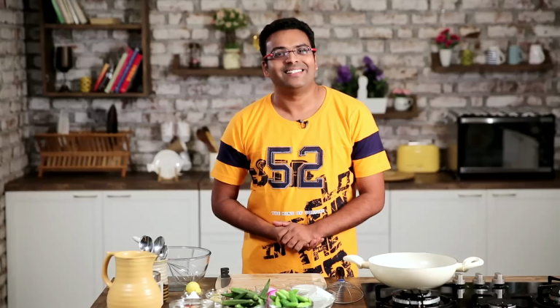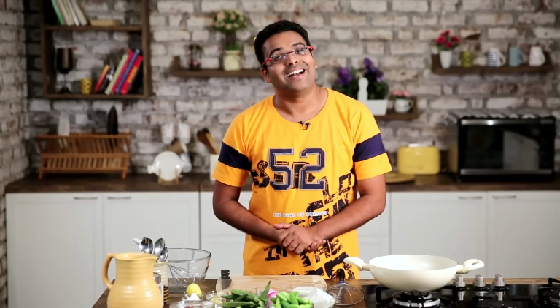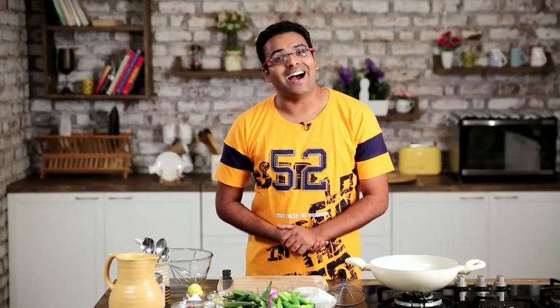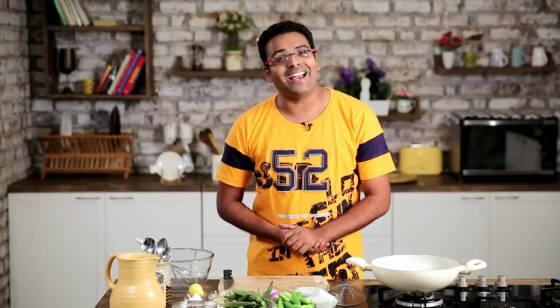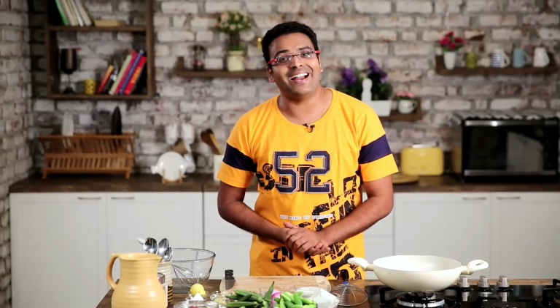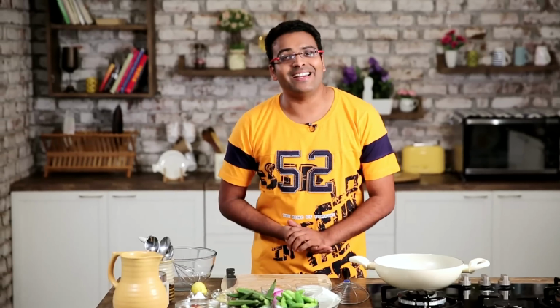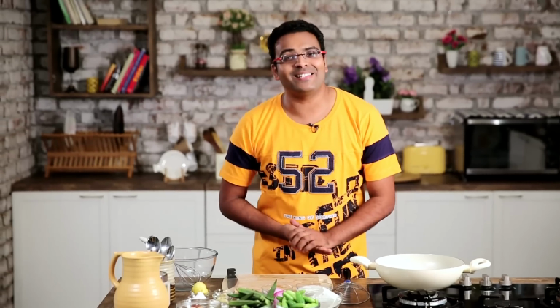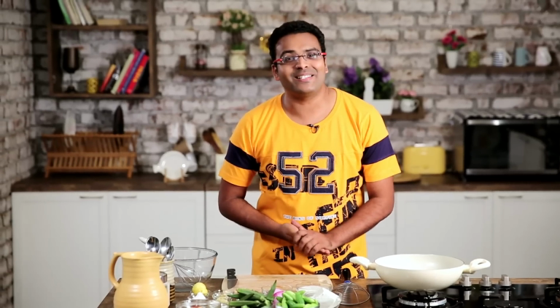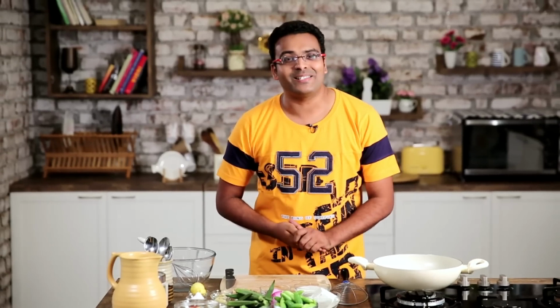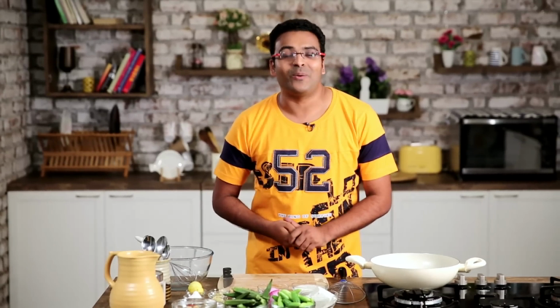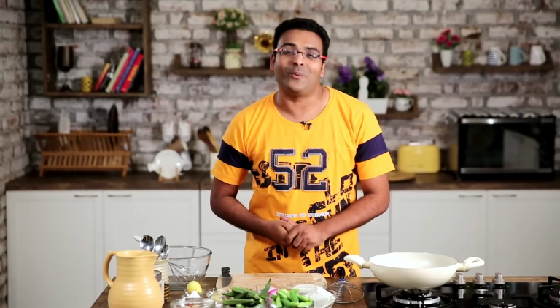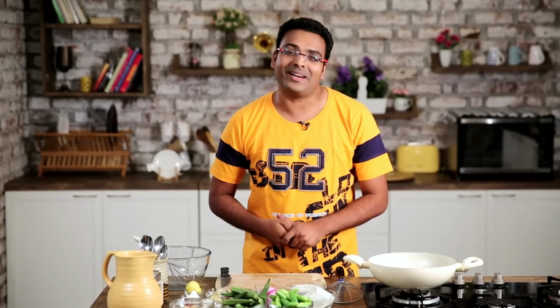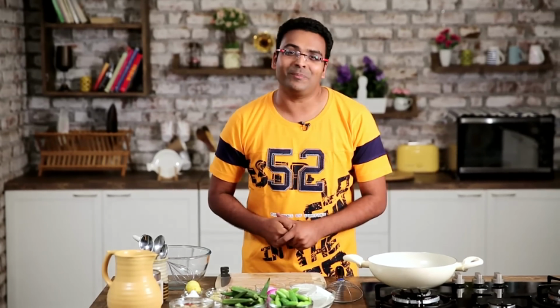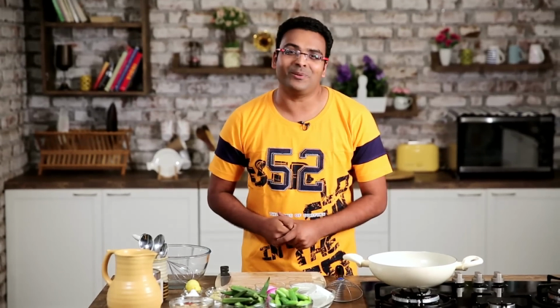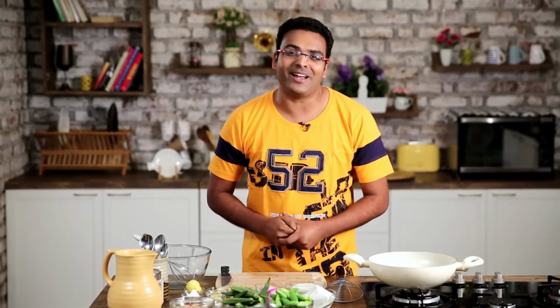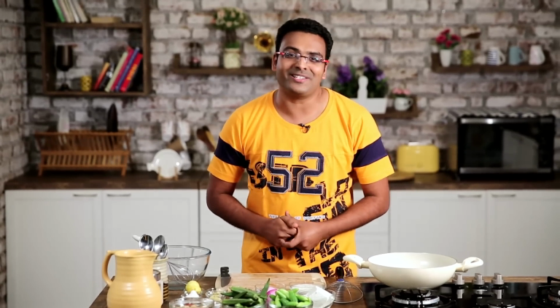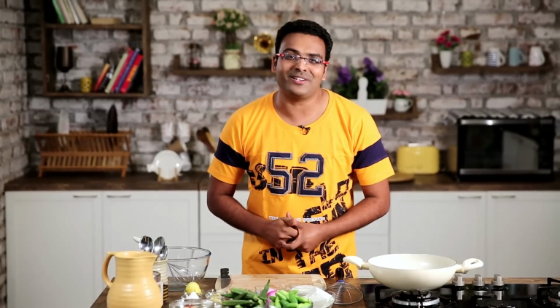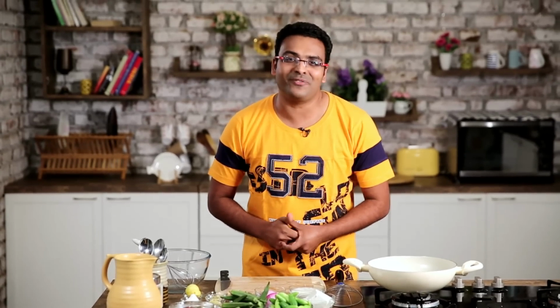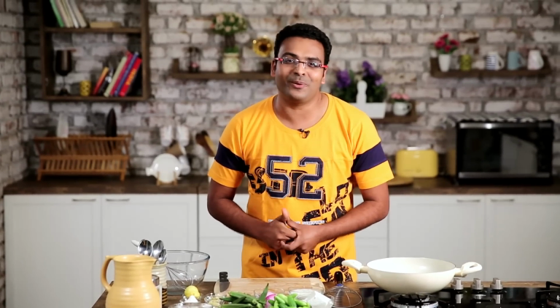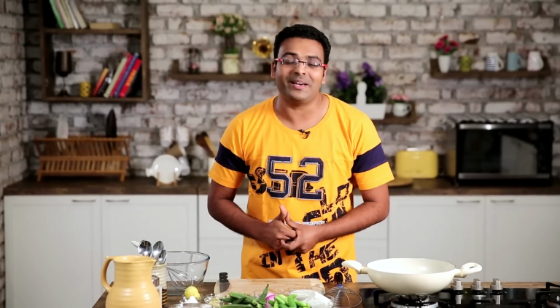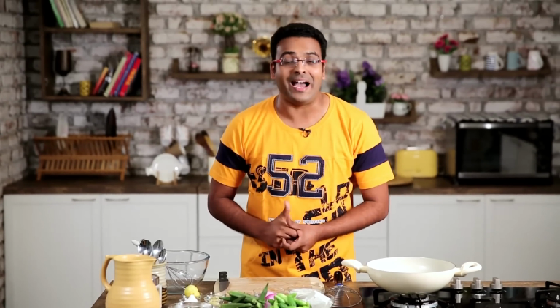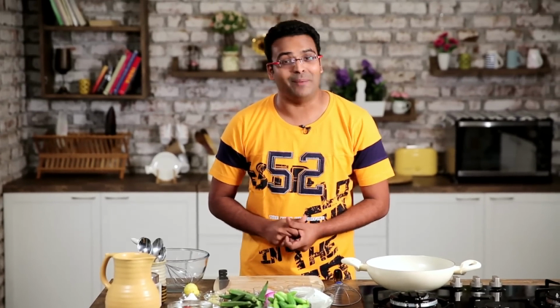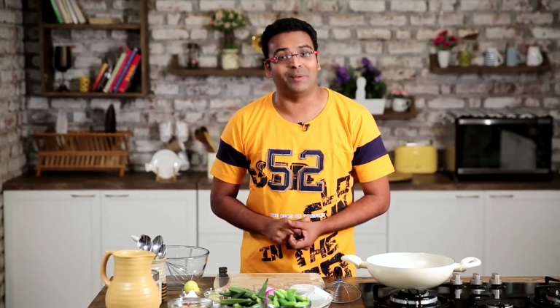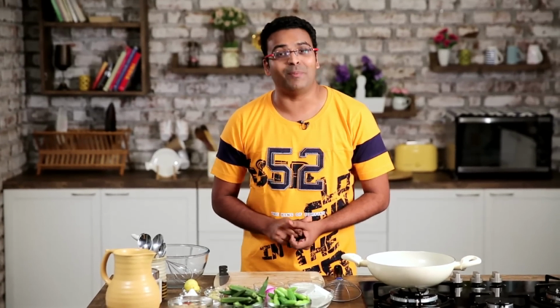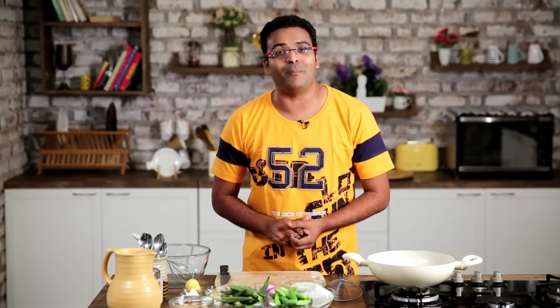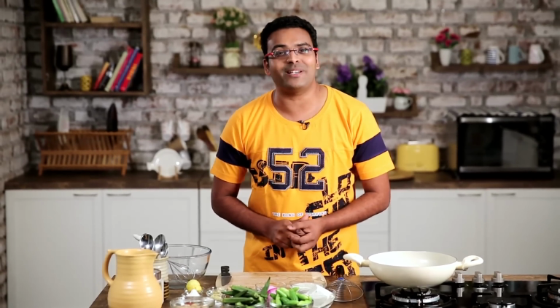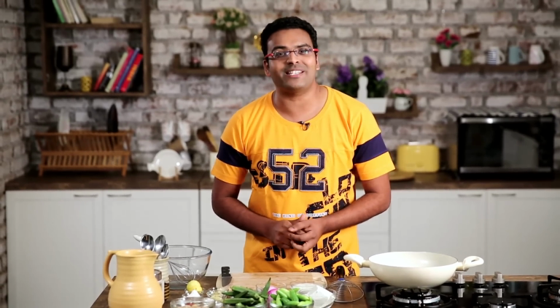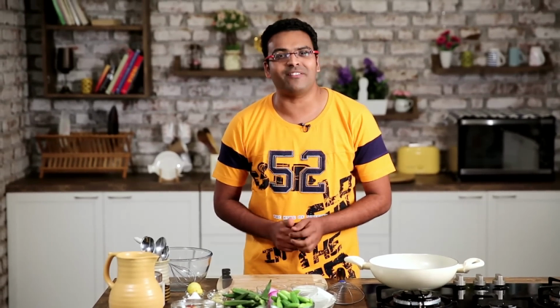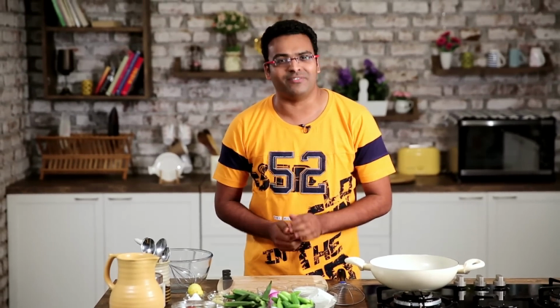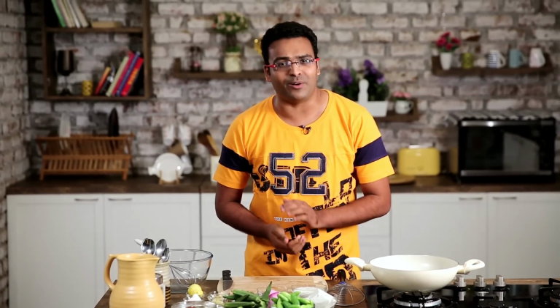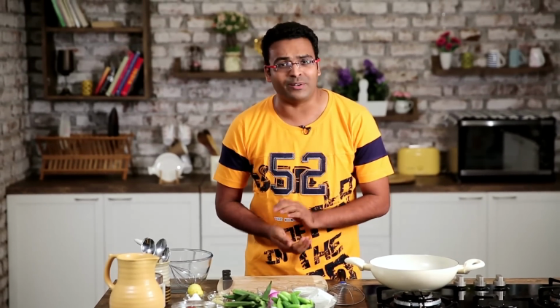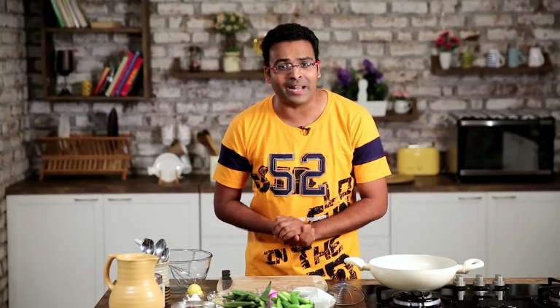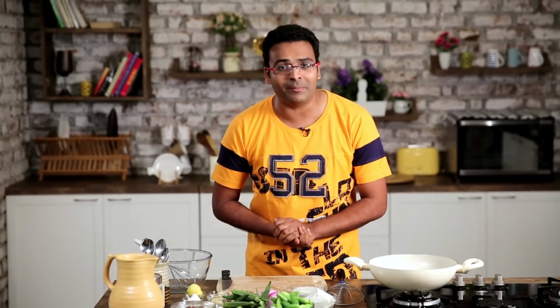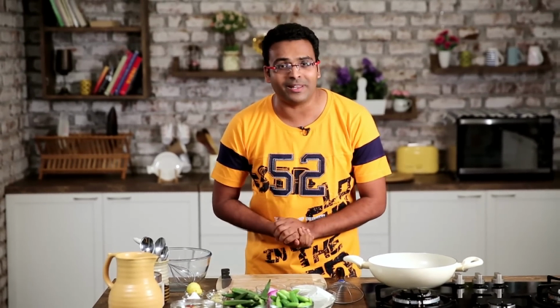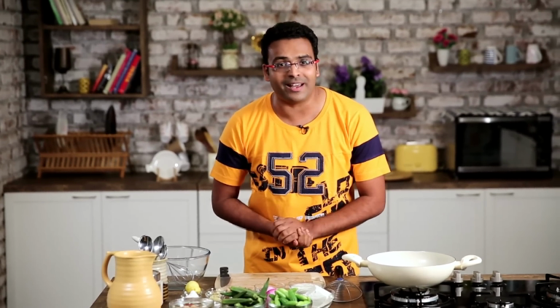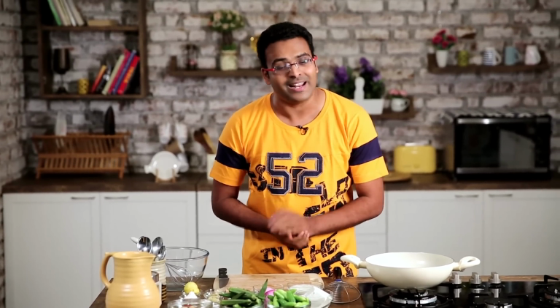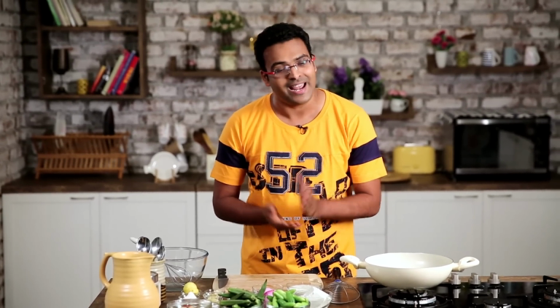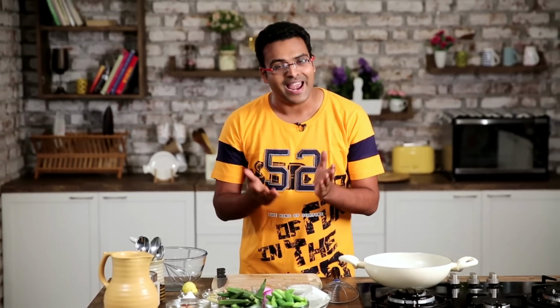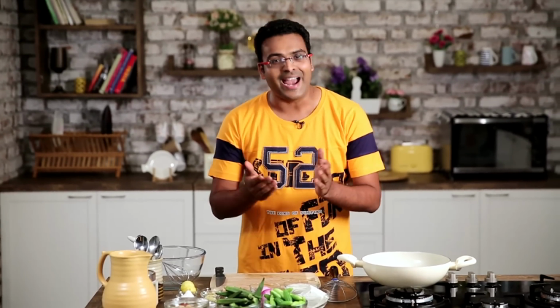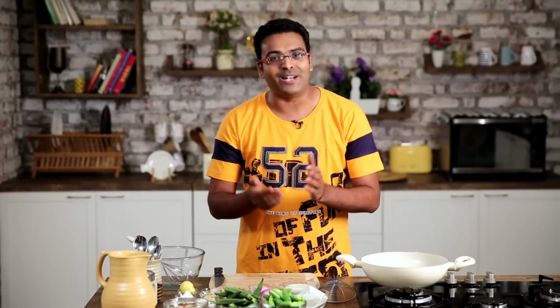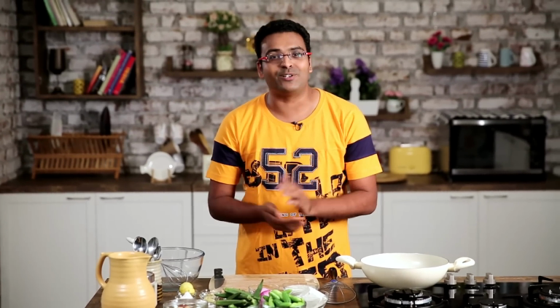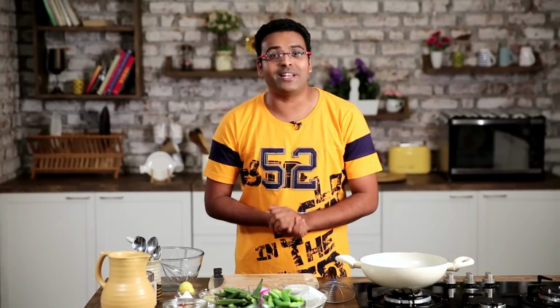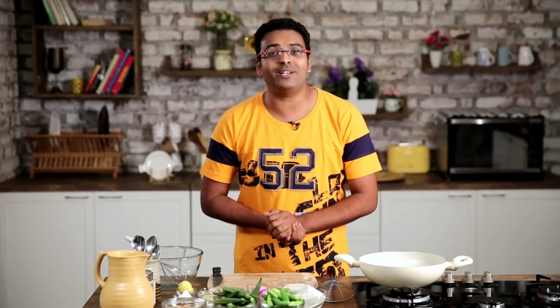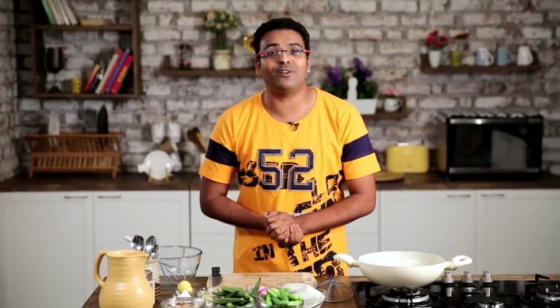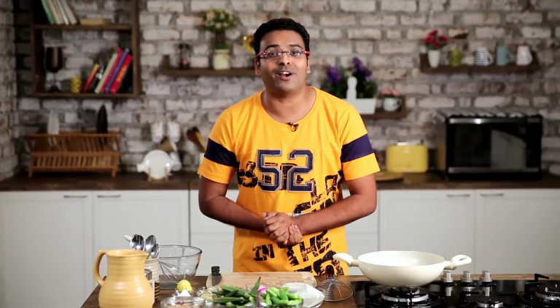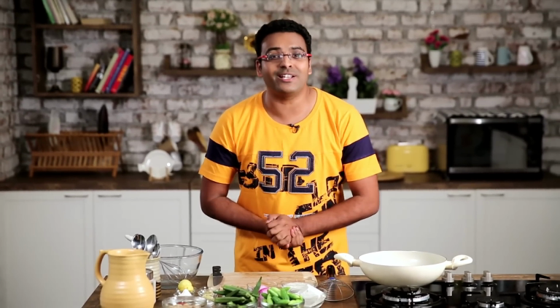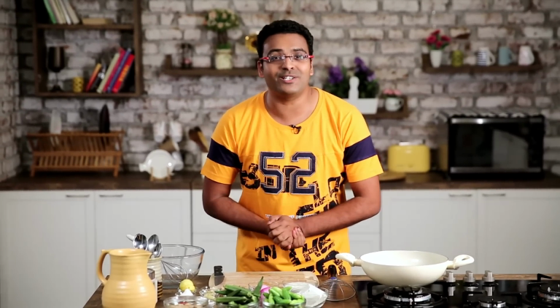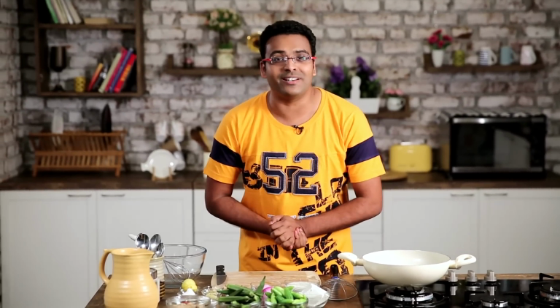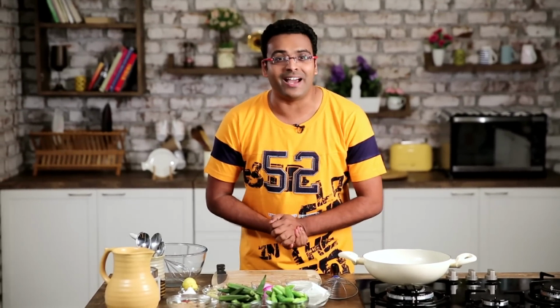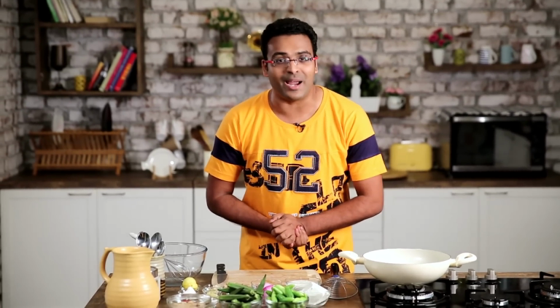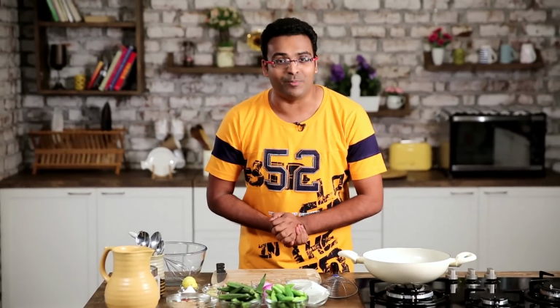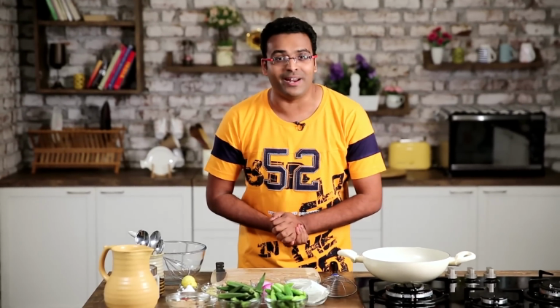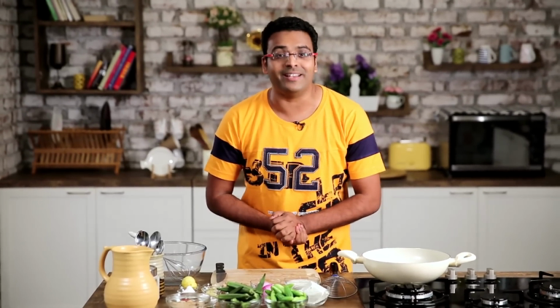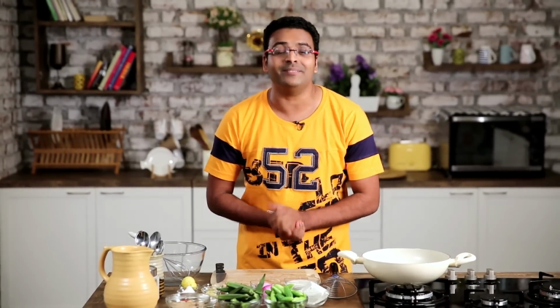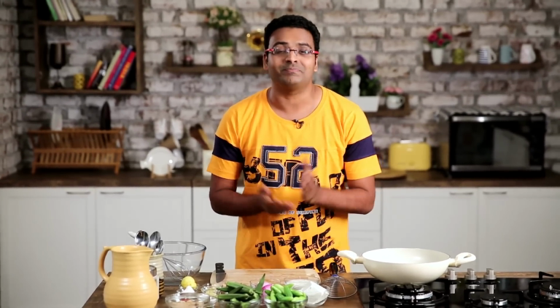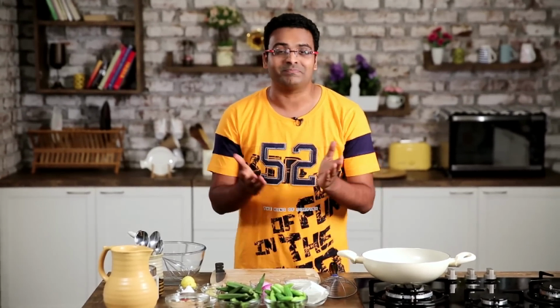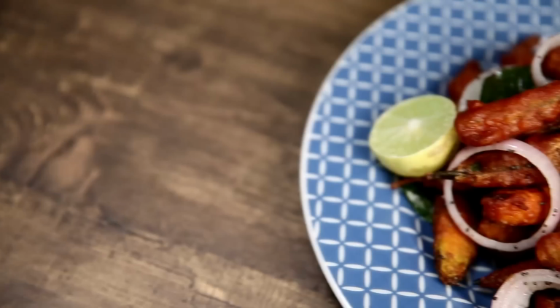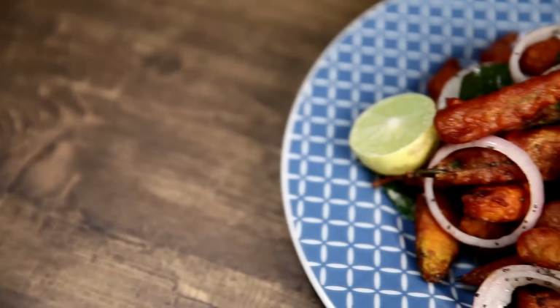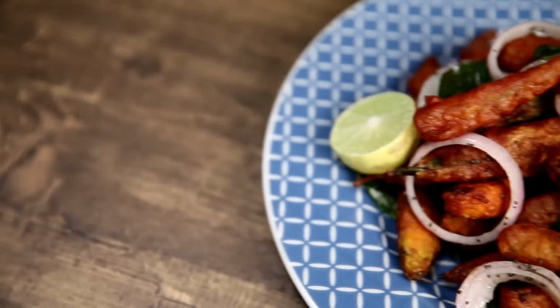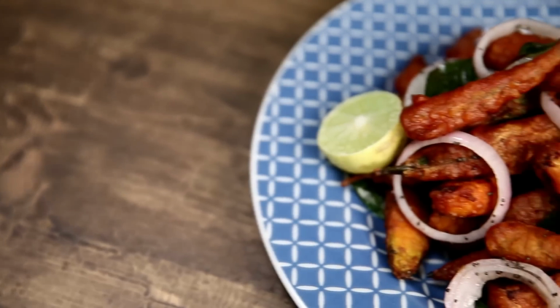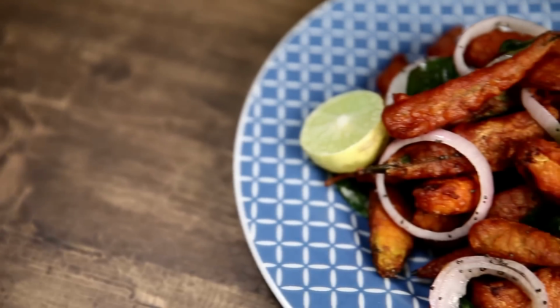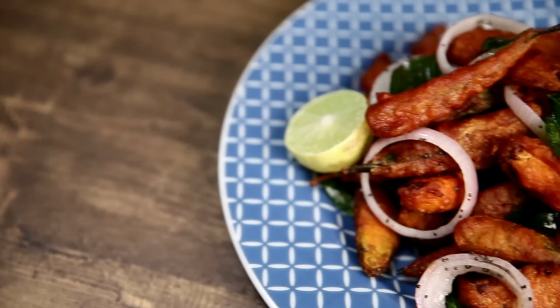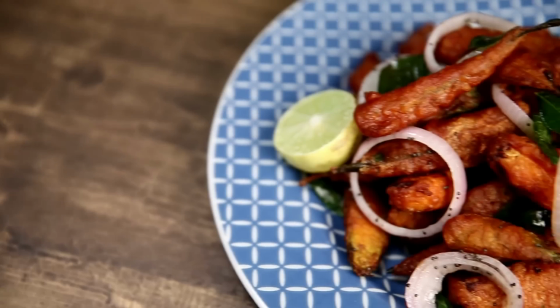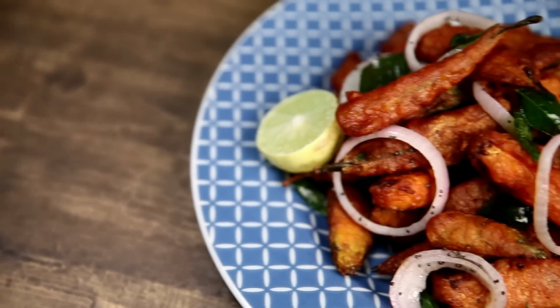I'm the Bombay Chef Varun Enamdar. Hi guys, welcome to Rajshri Food. And today to your kitchen I bring Veg 65.